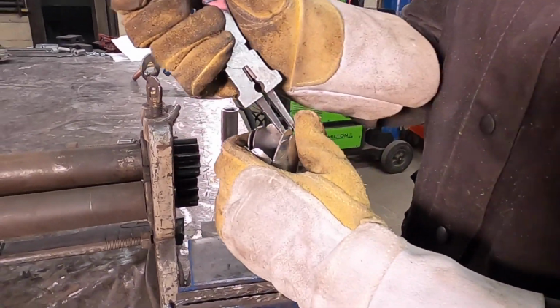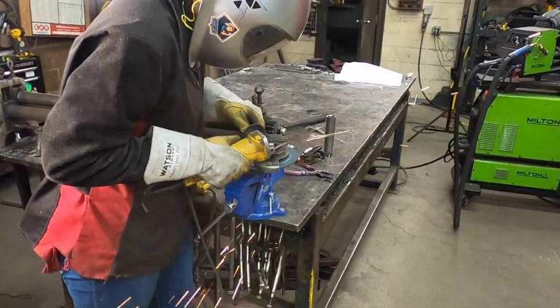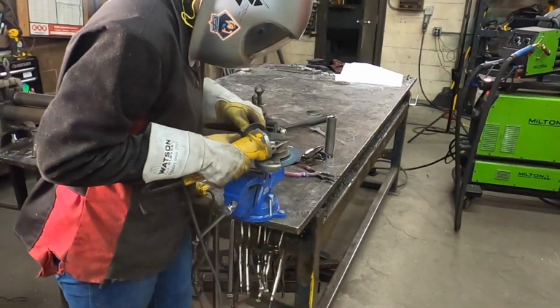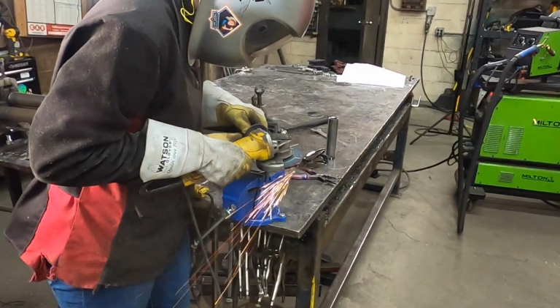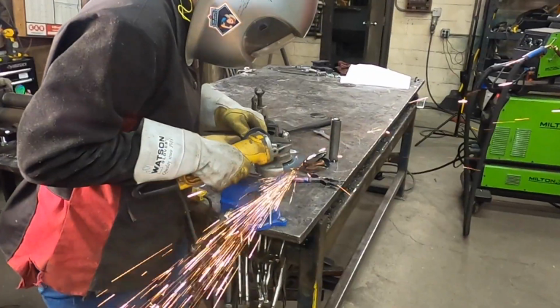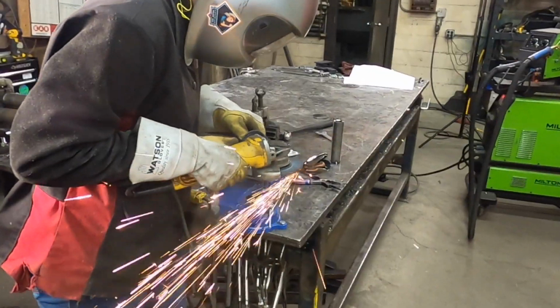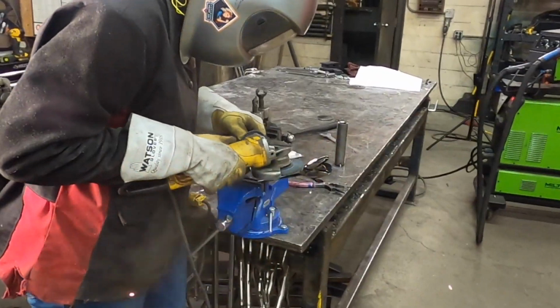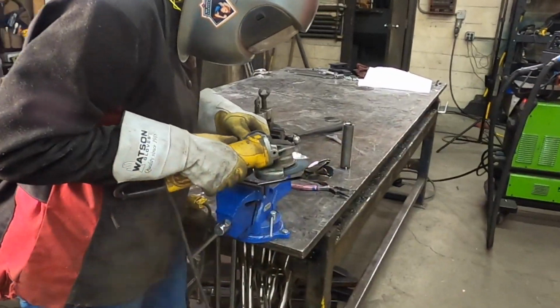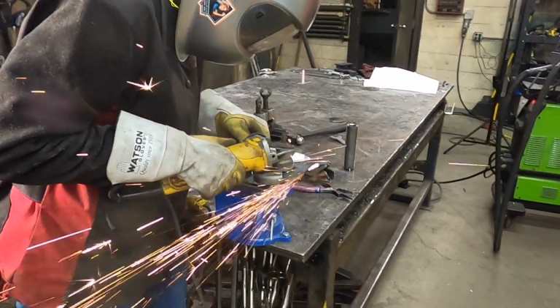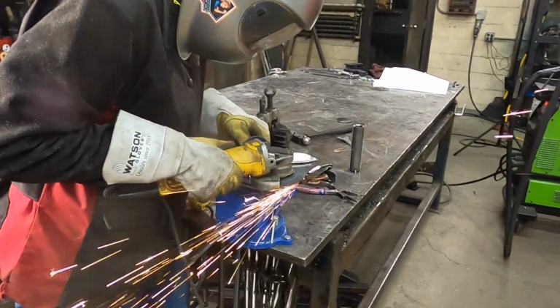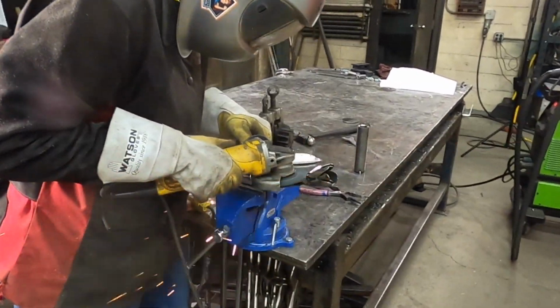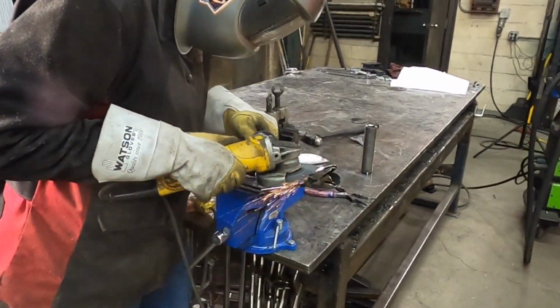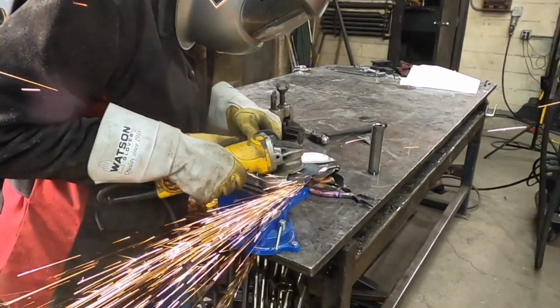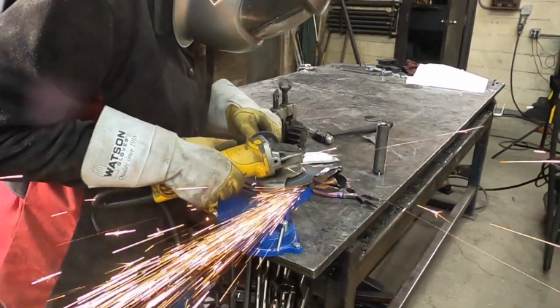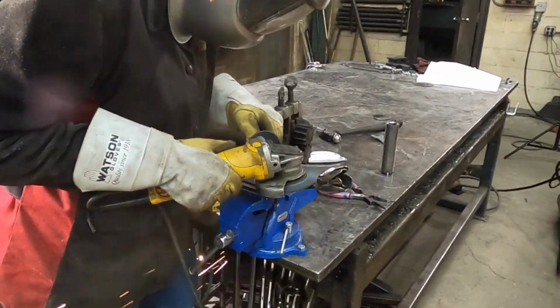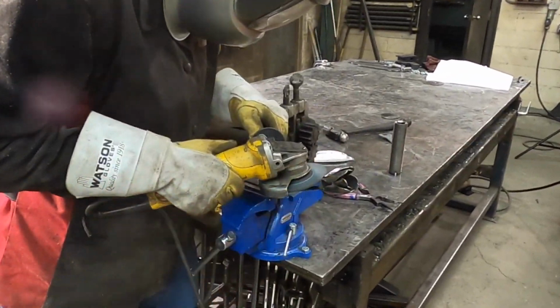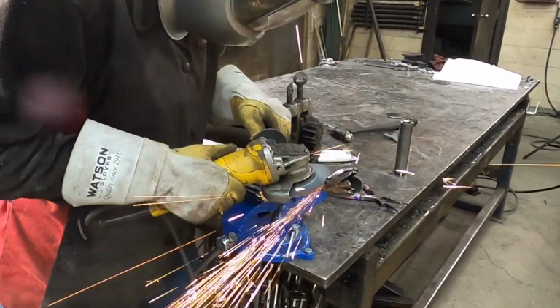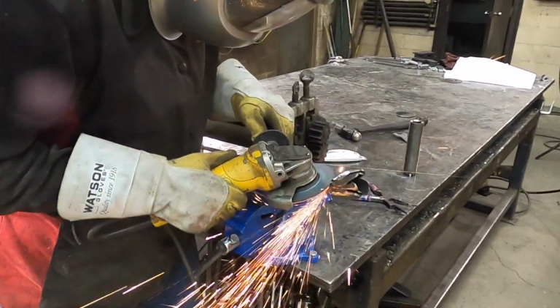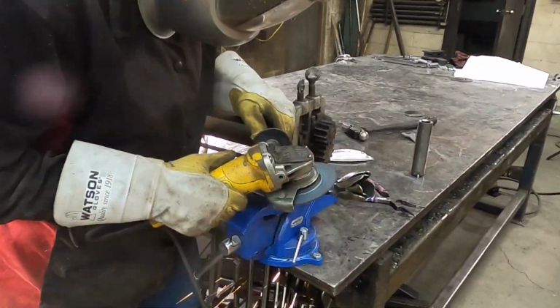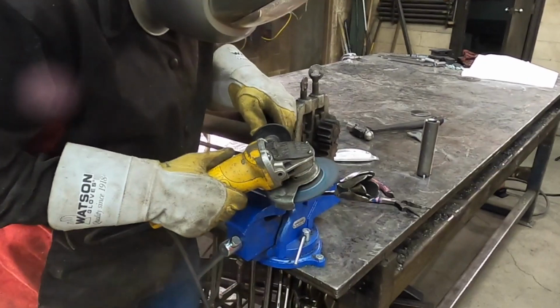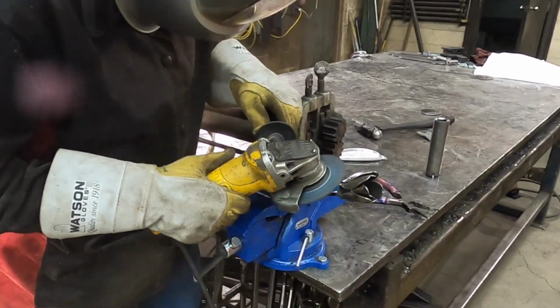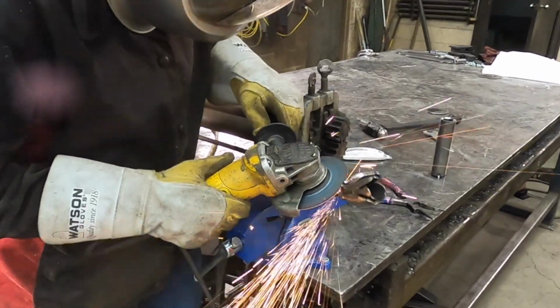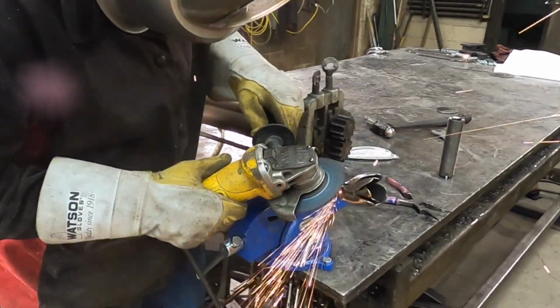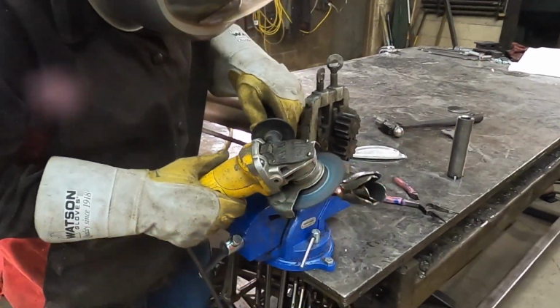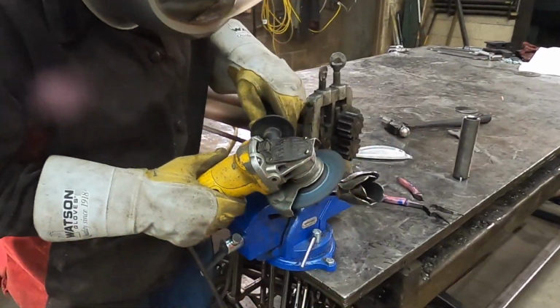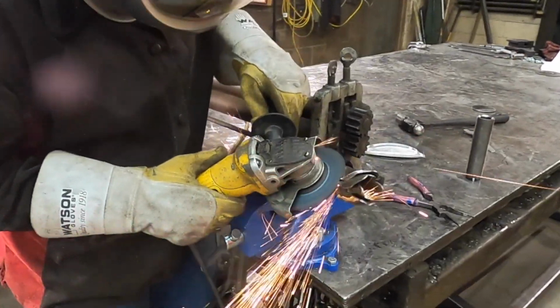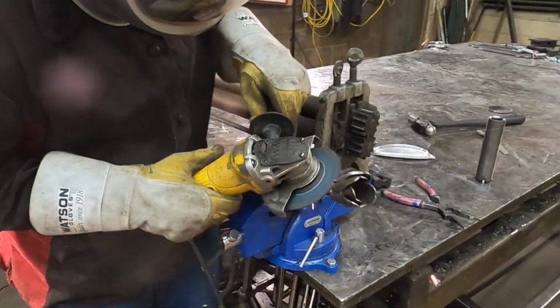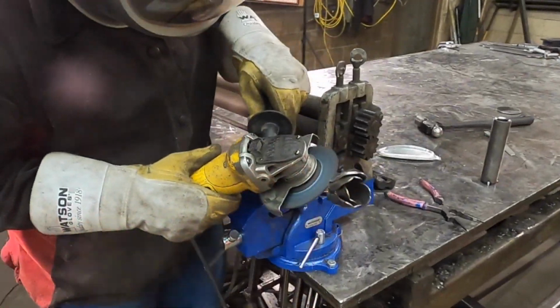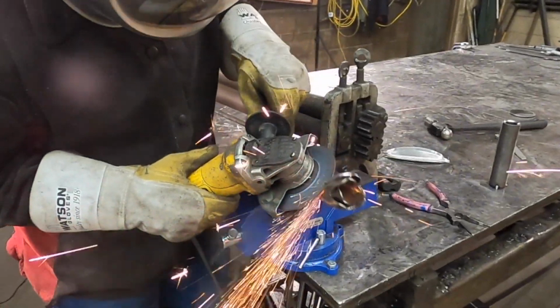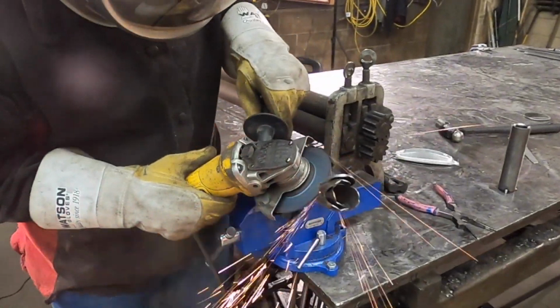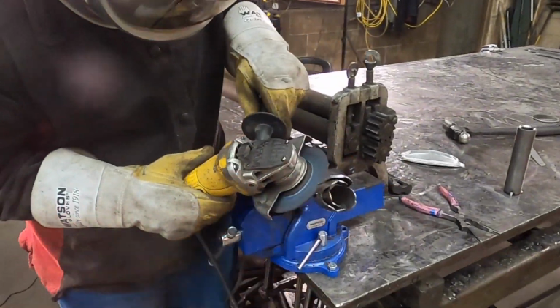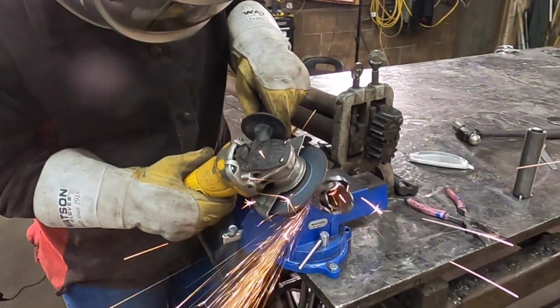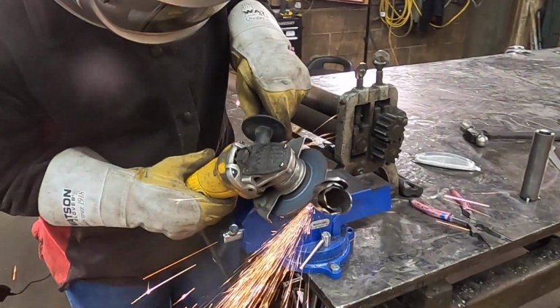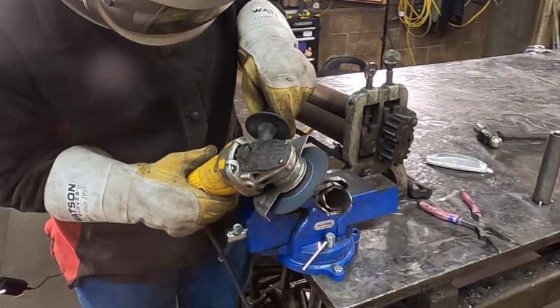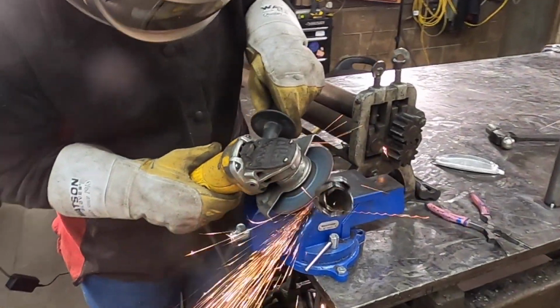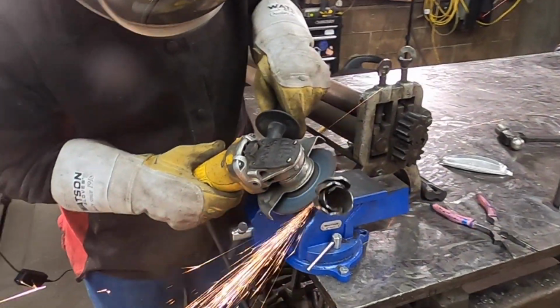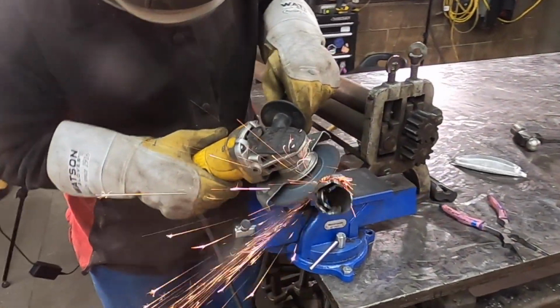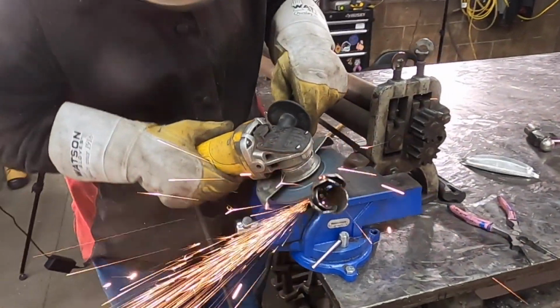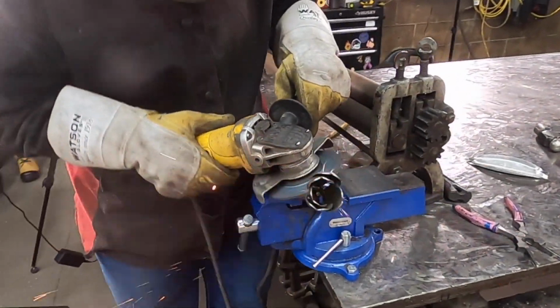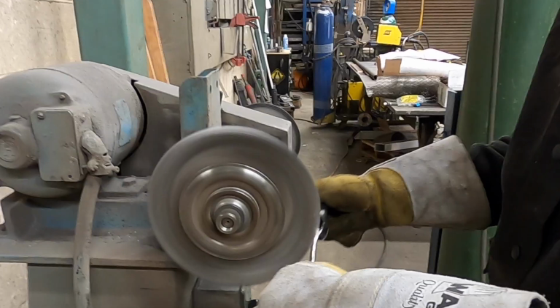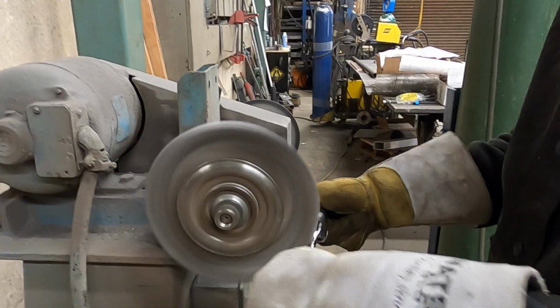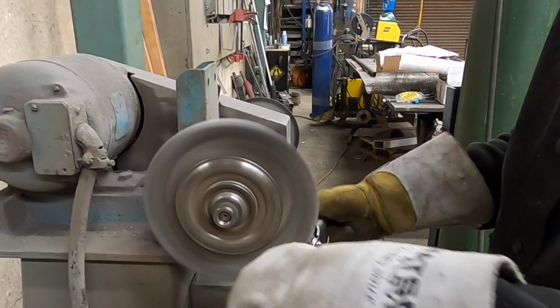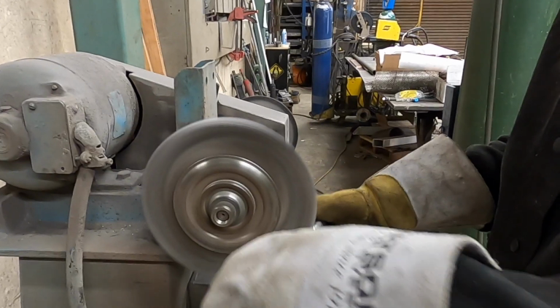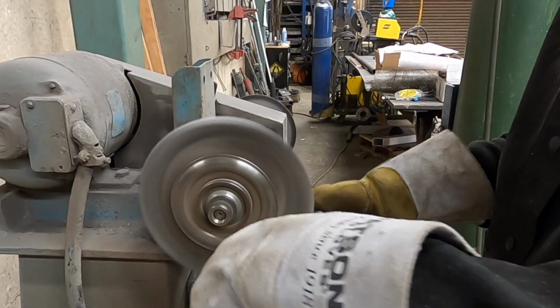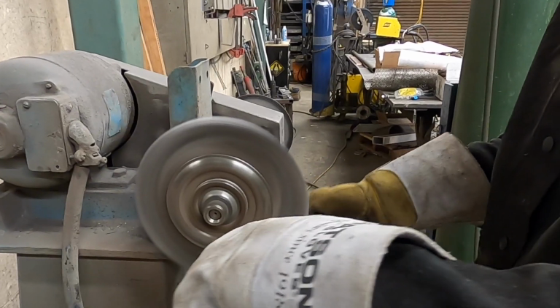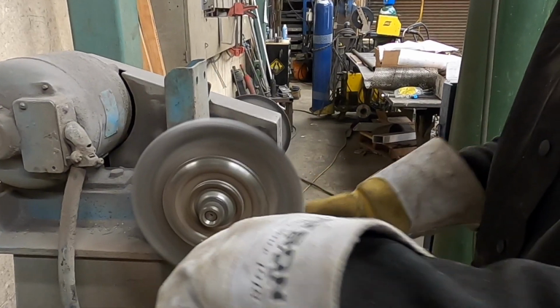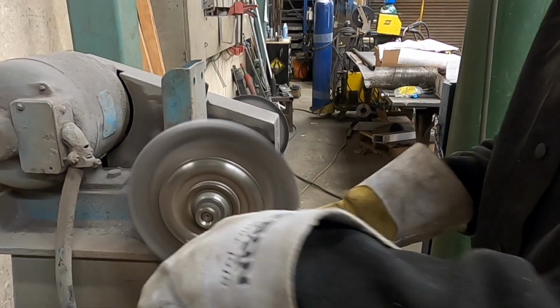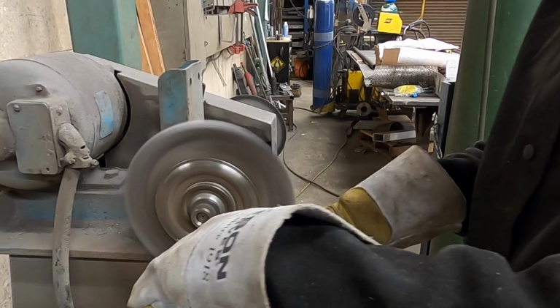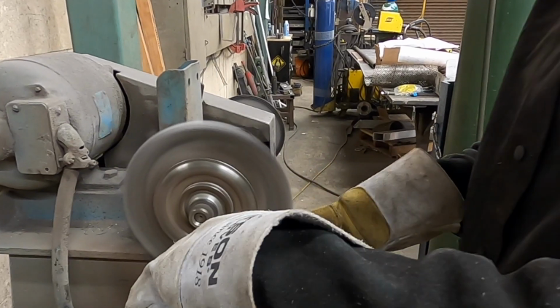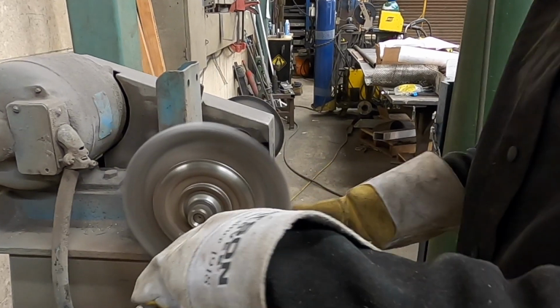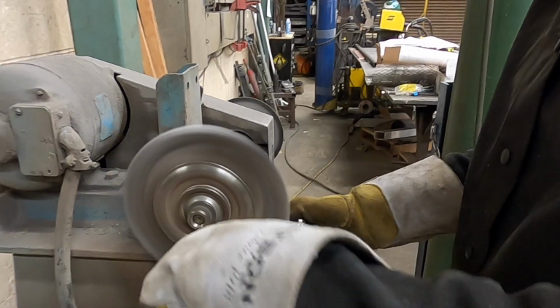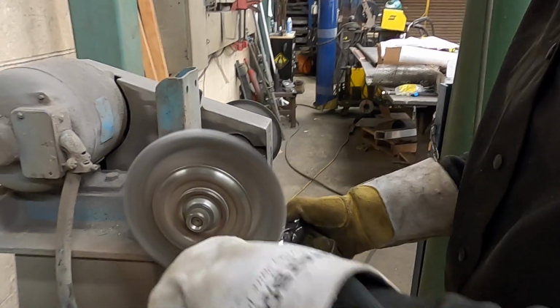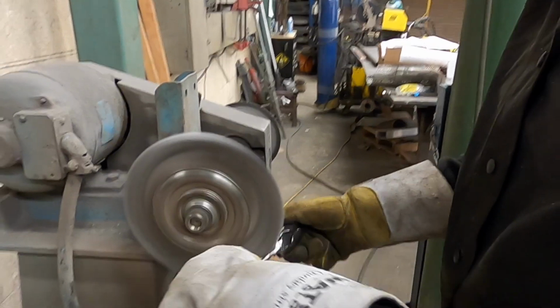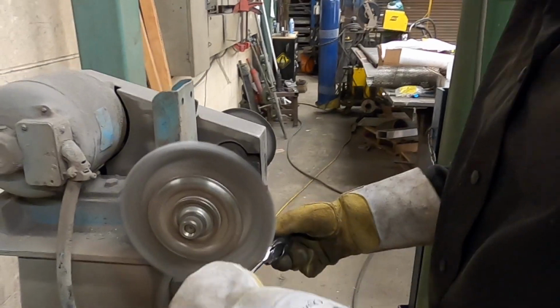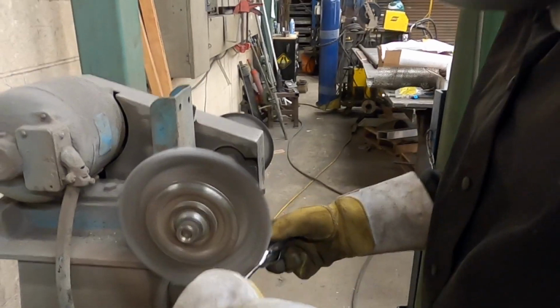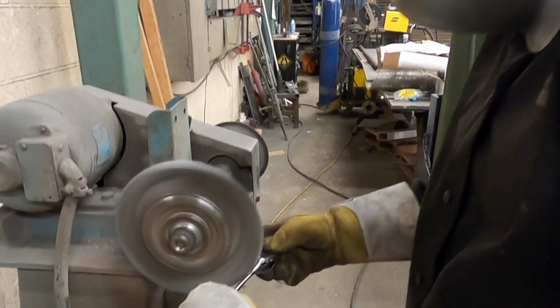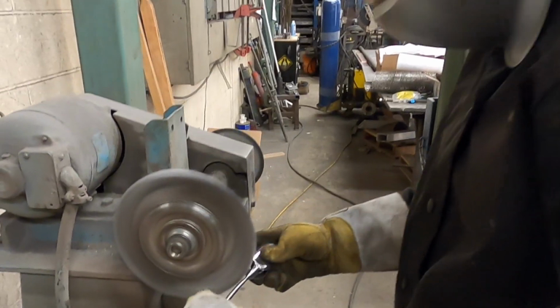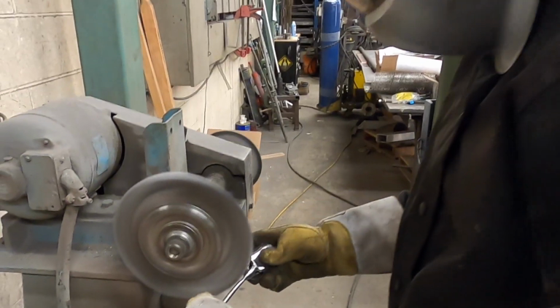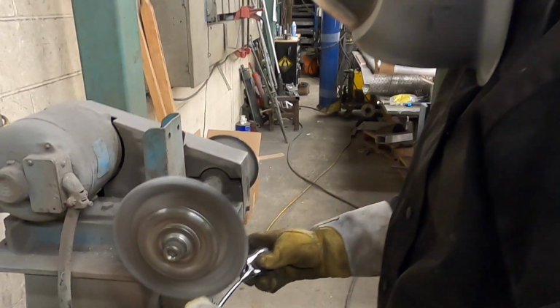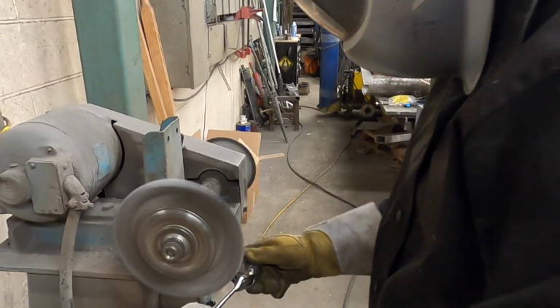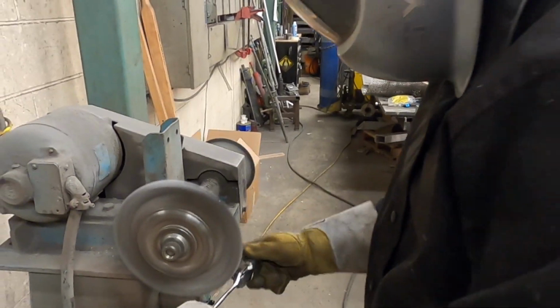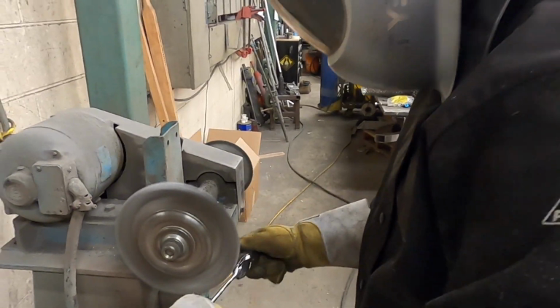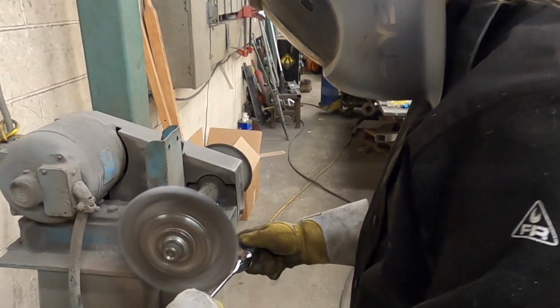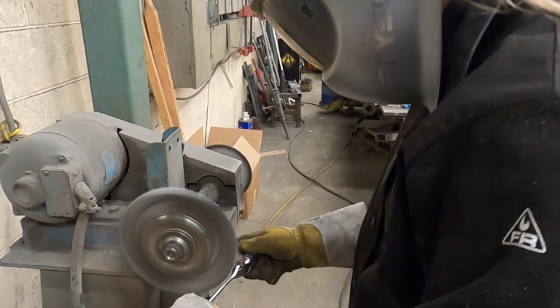I'm using a grinder to clean up the welds. The wire wheel takes off any sharp burrs or edges.